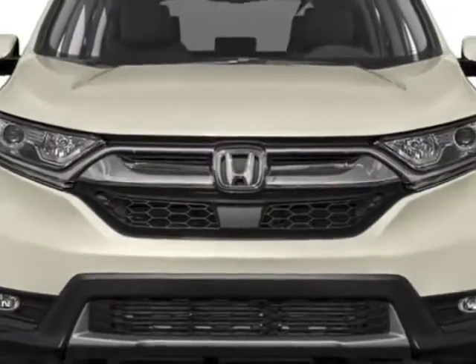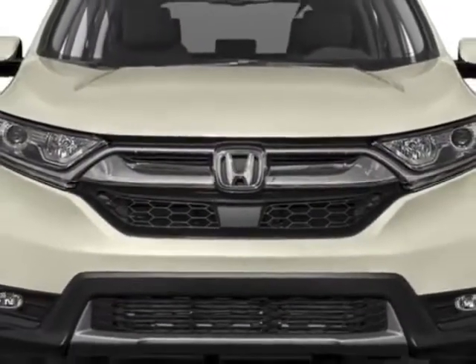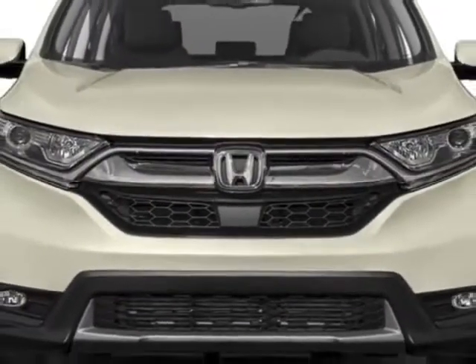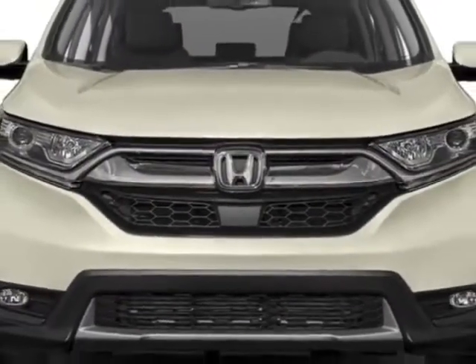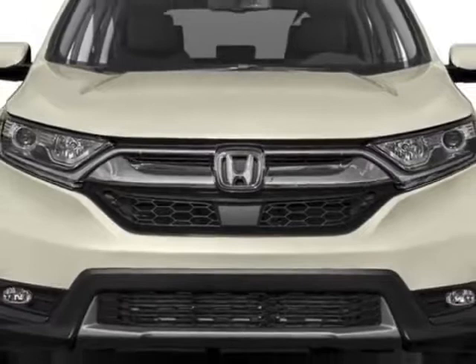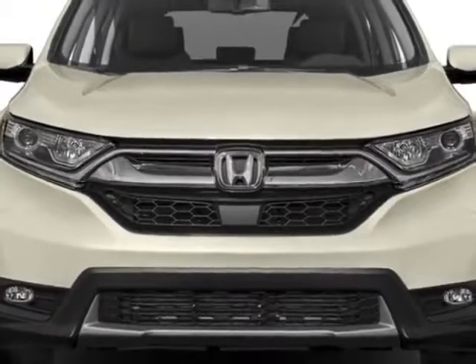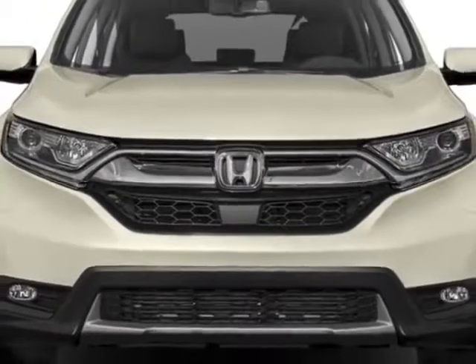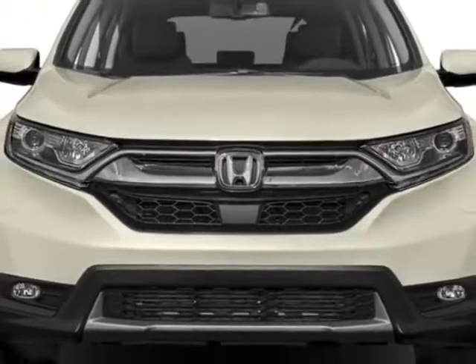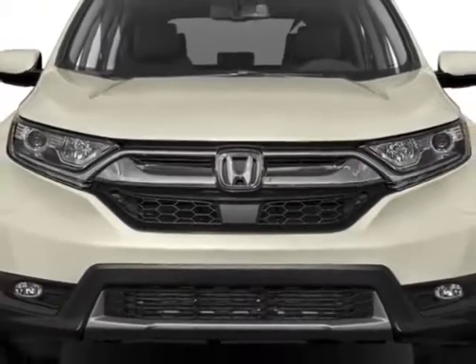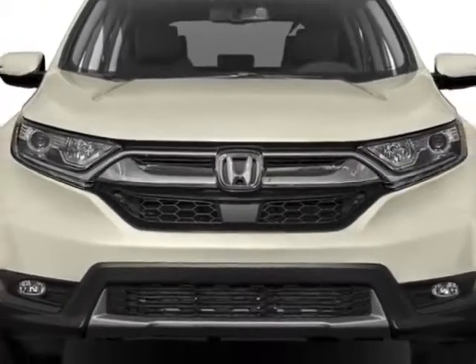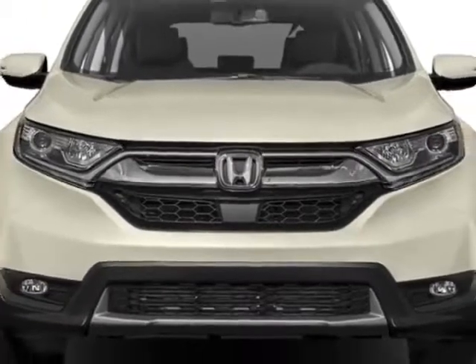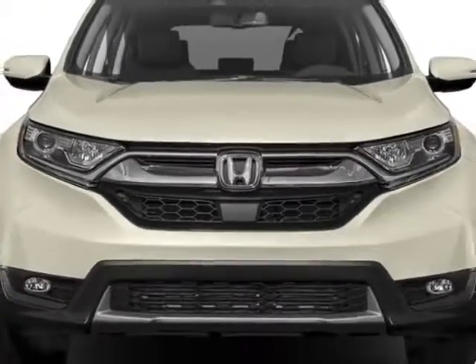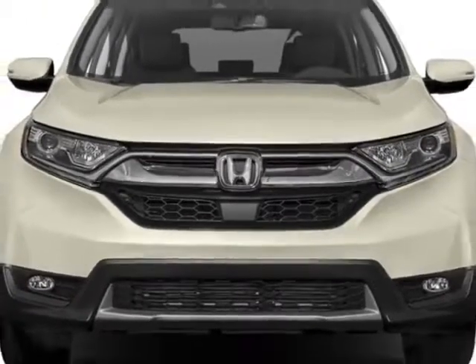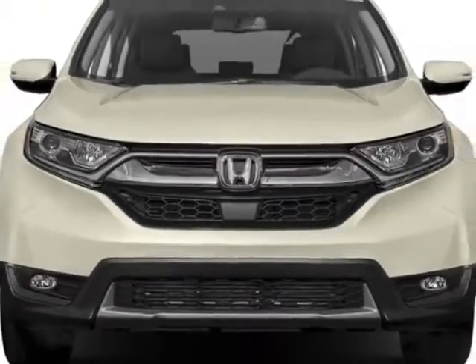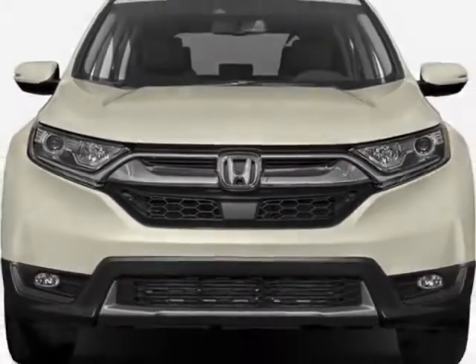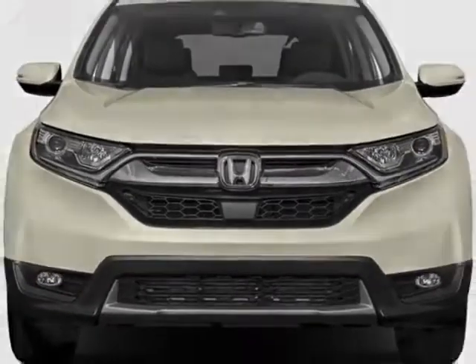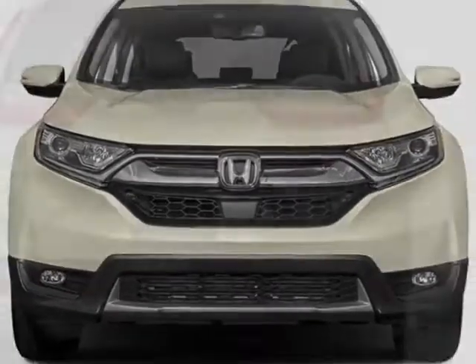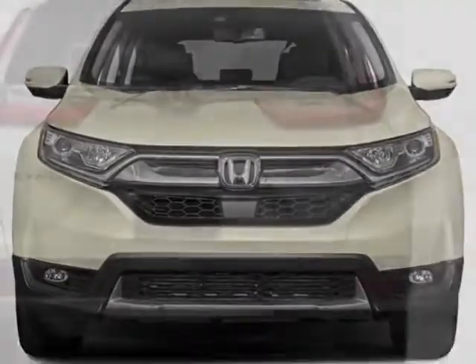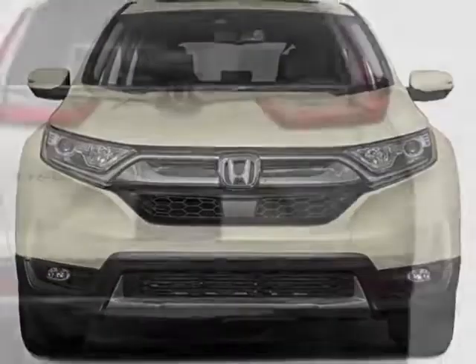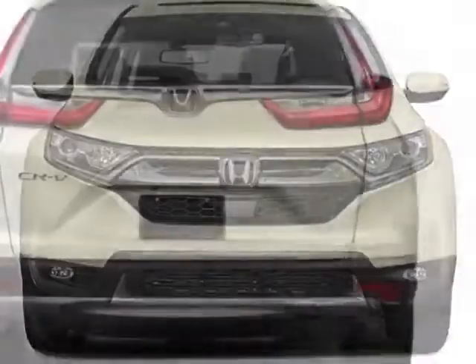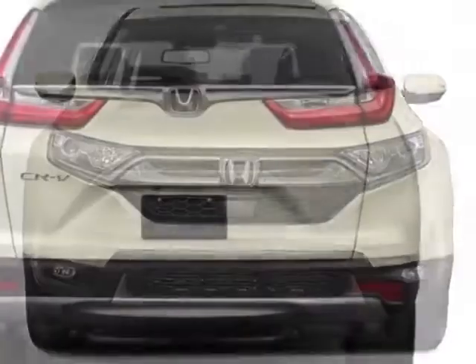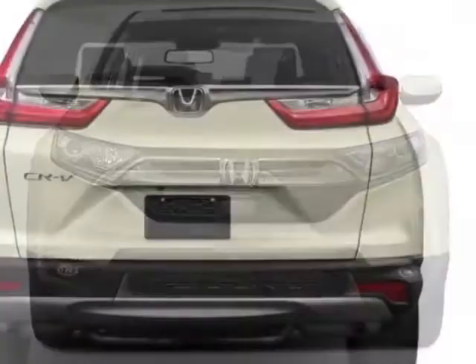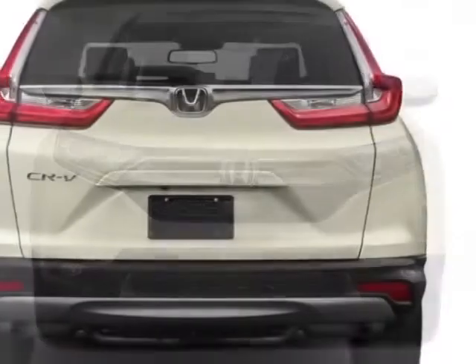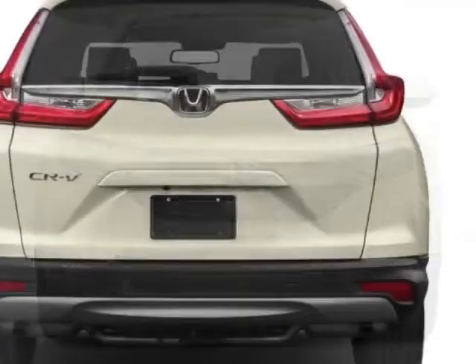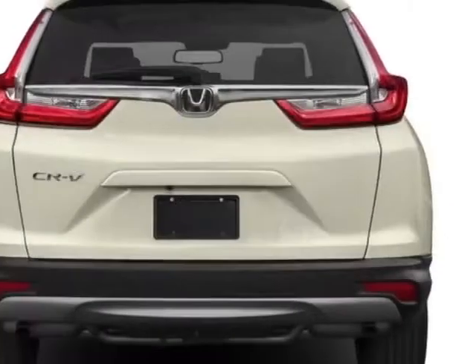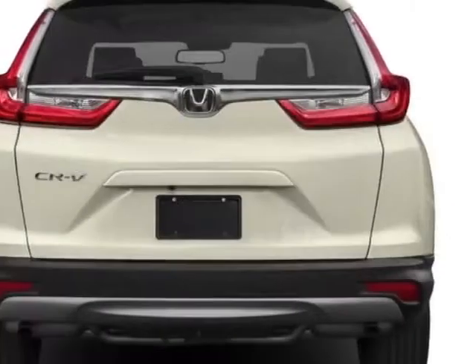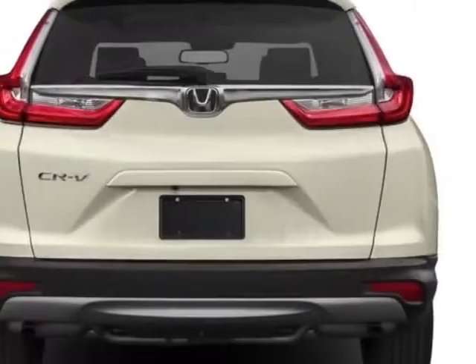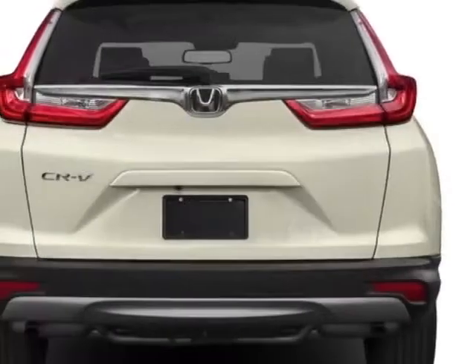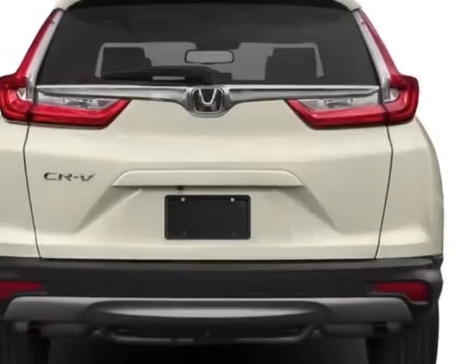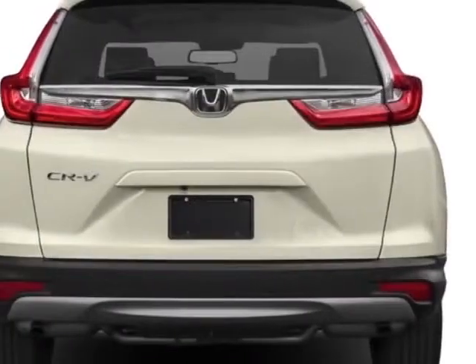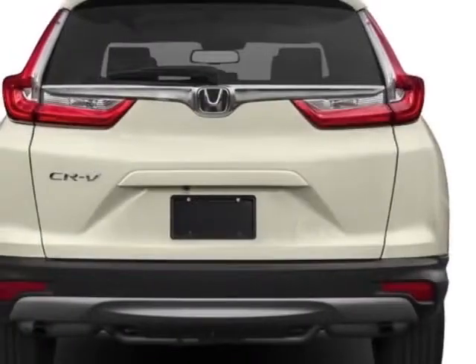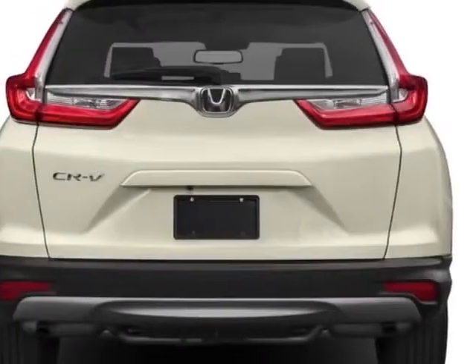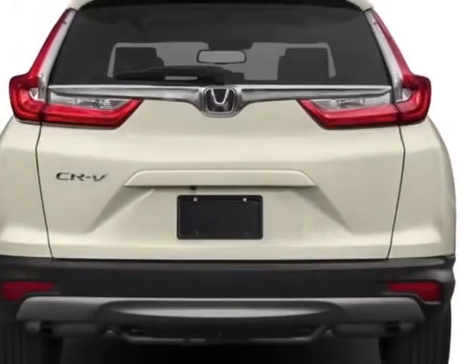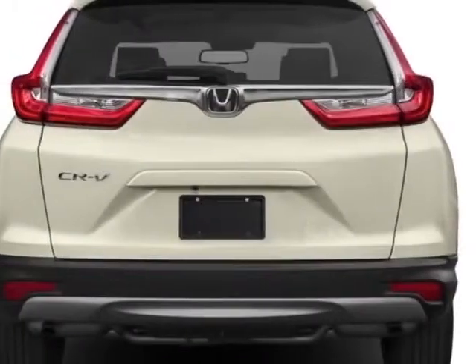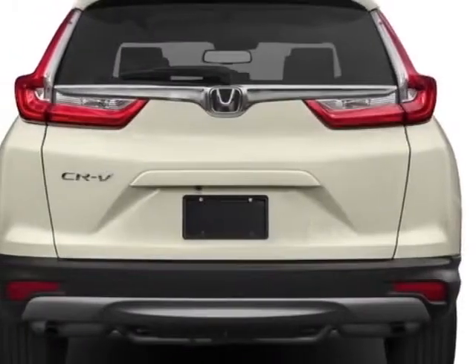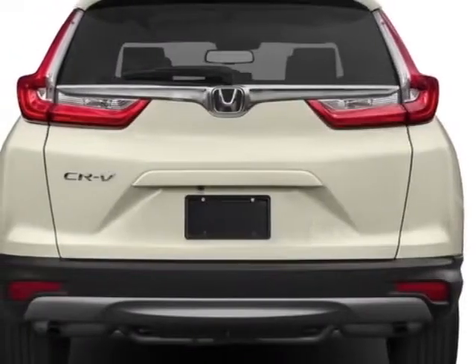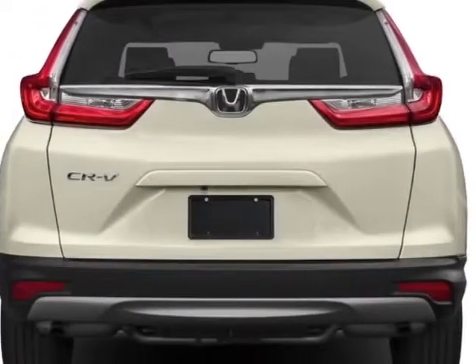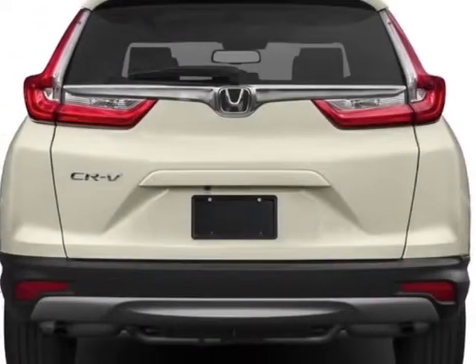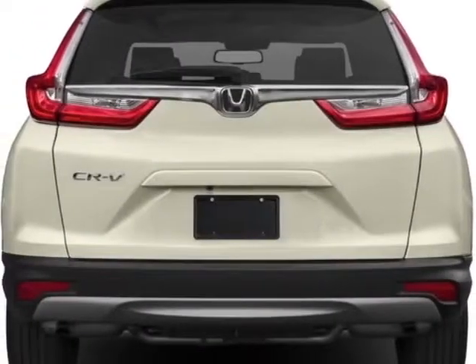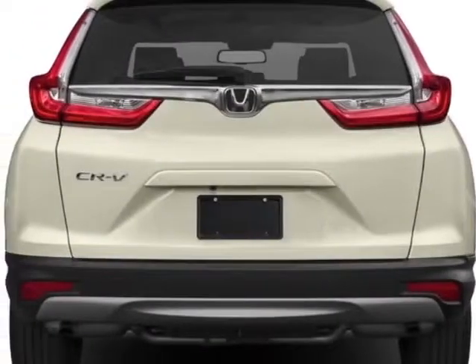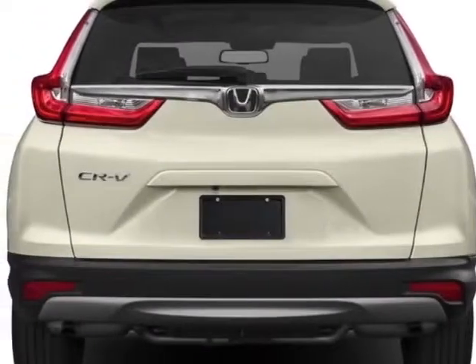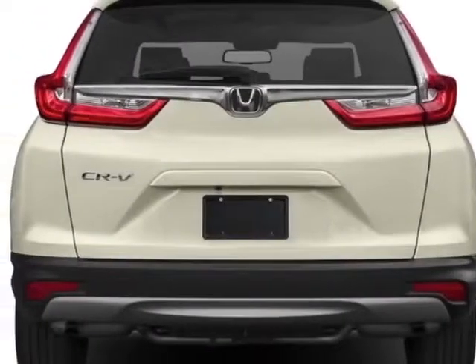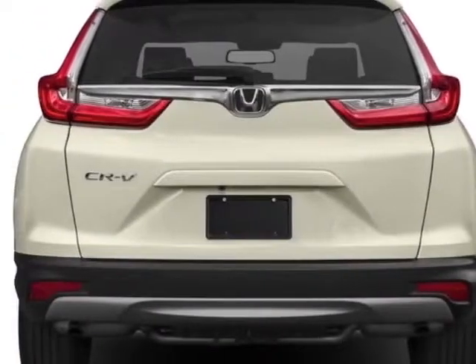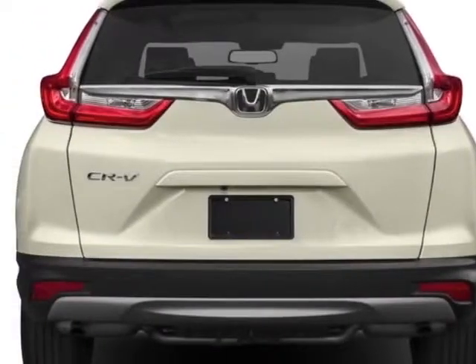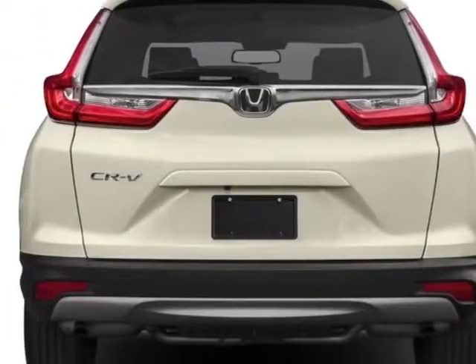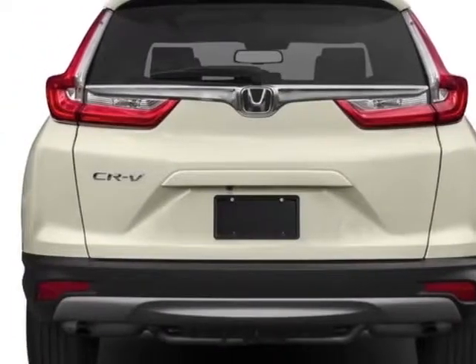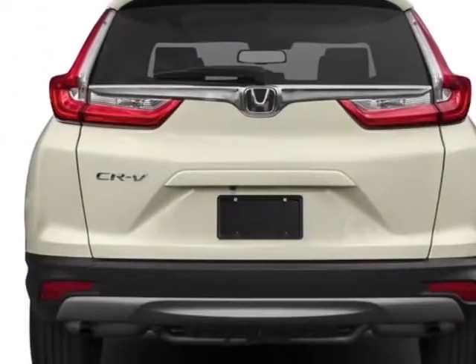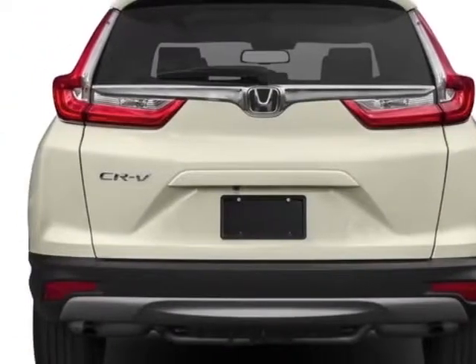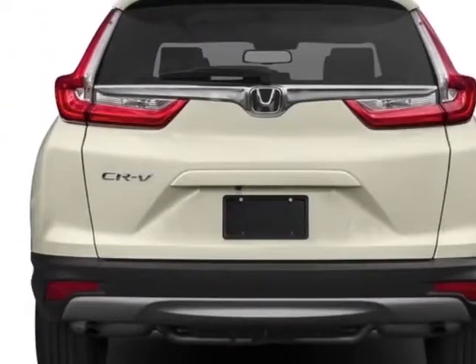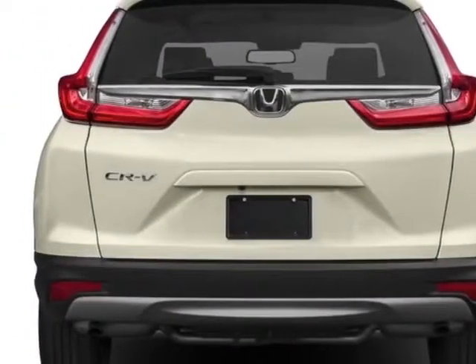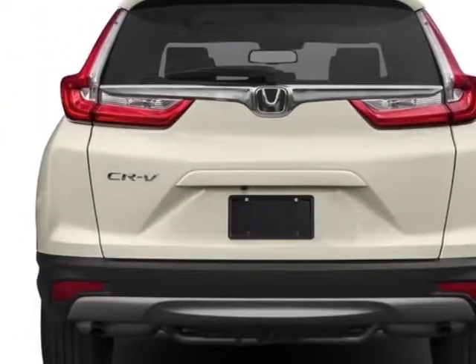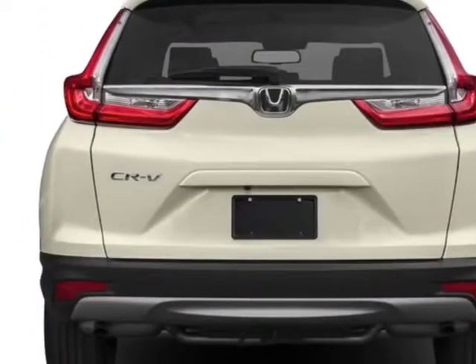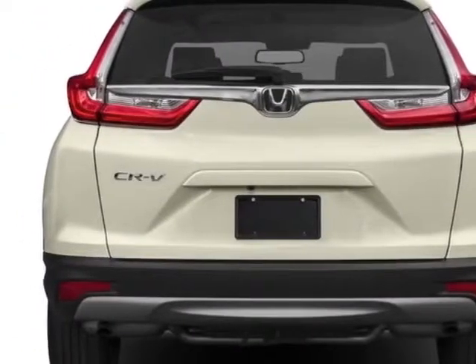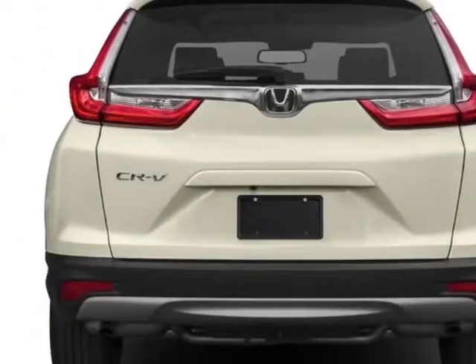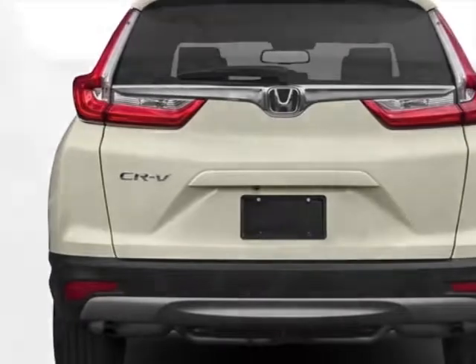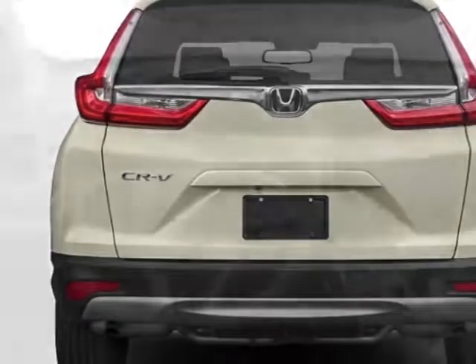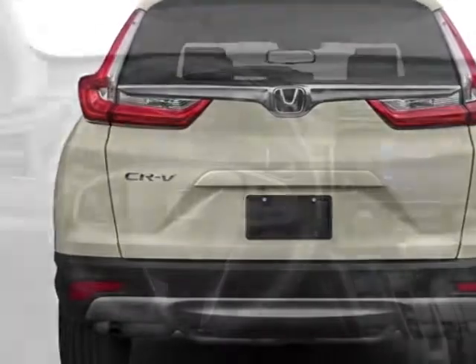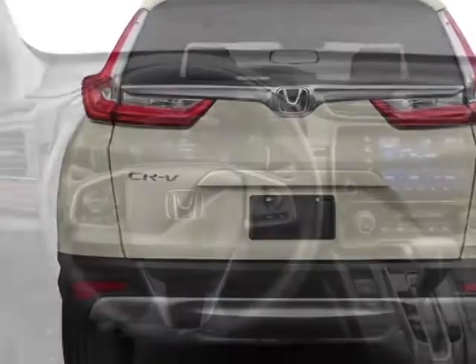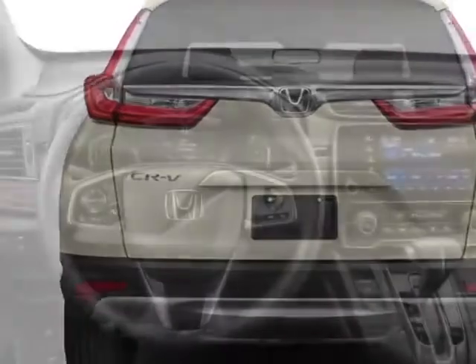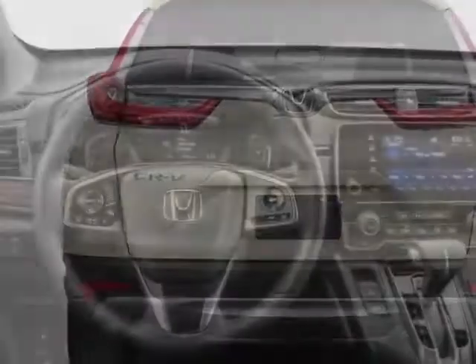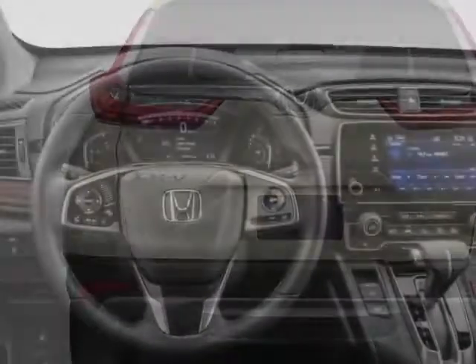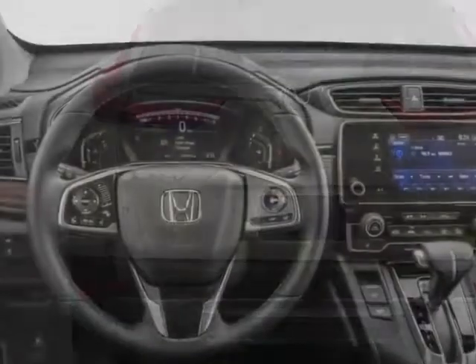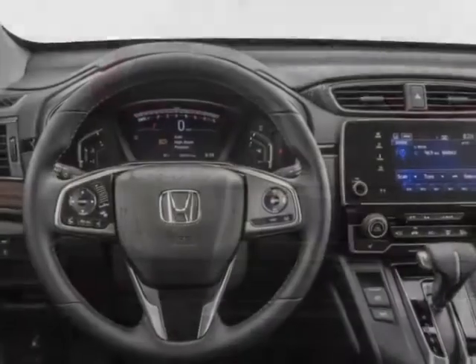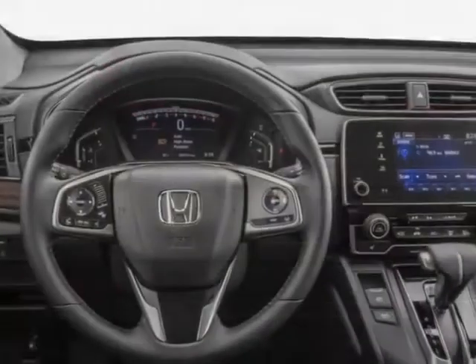Additional options for this vehicle include power driver's seat, premium sound, sunroof, and driver airbag.